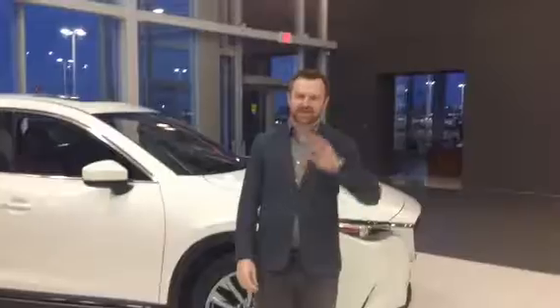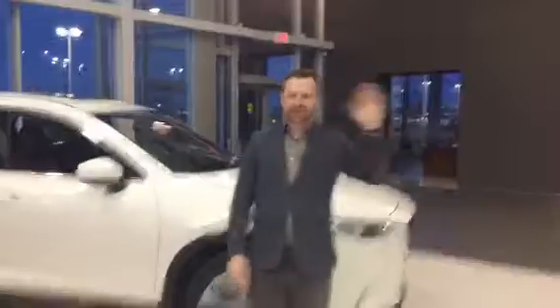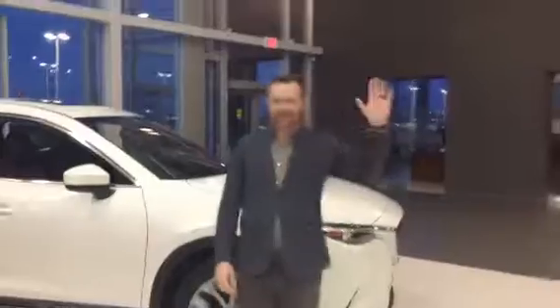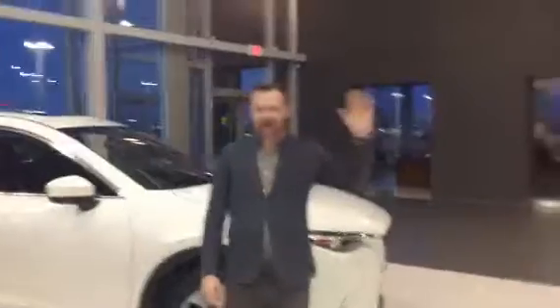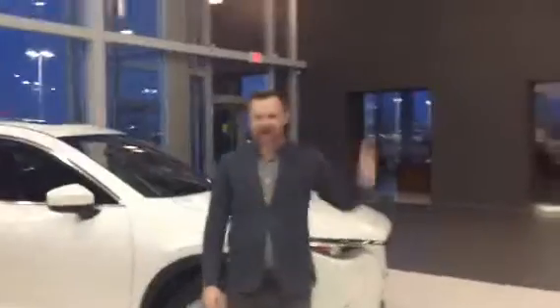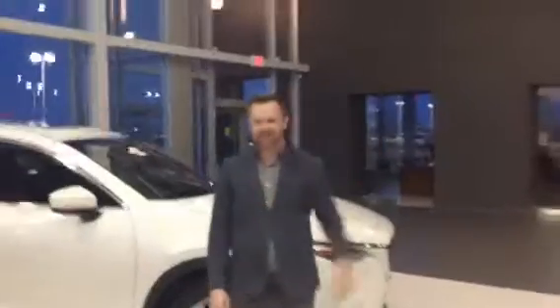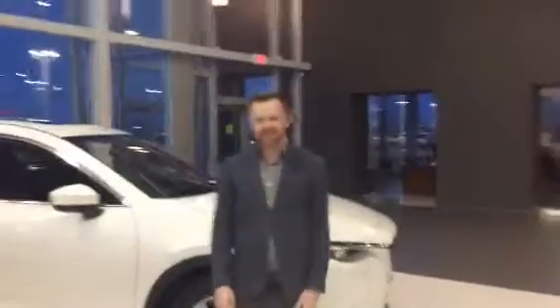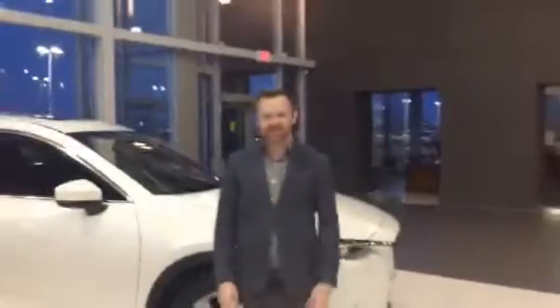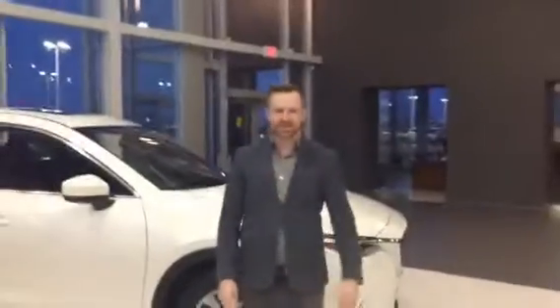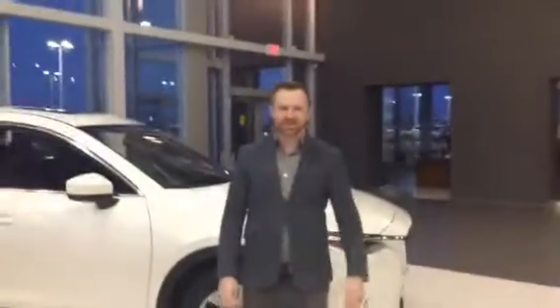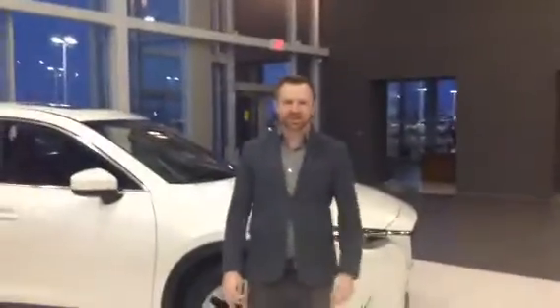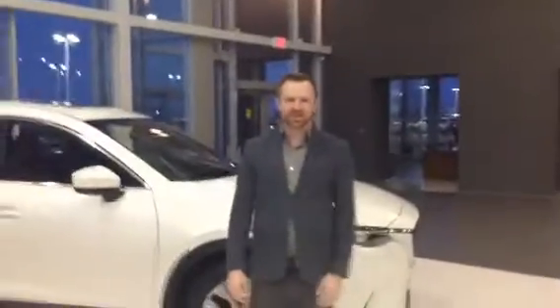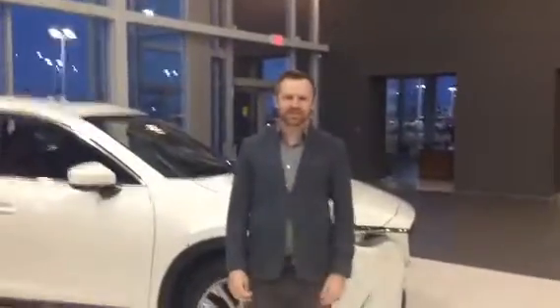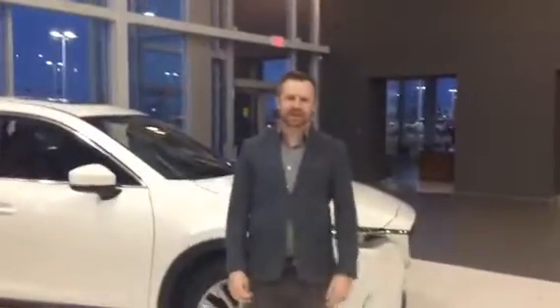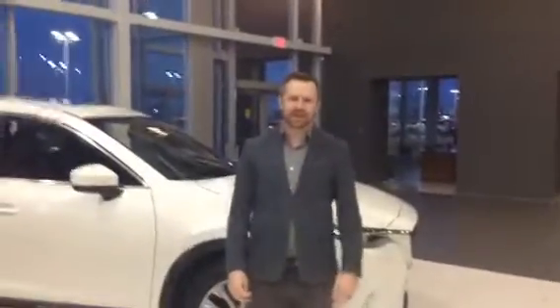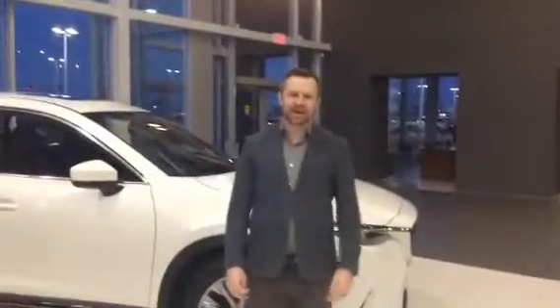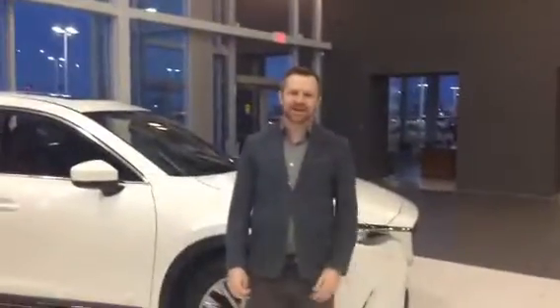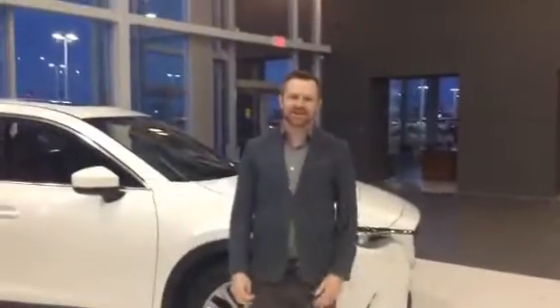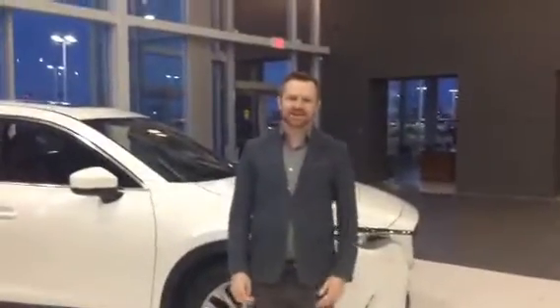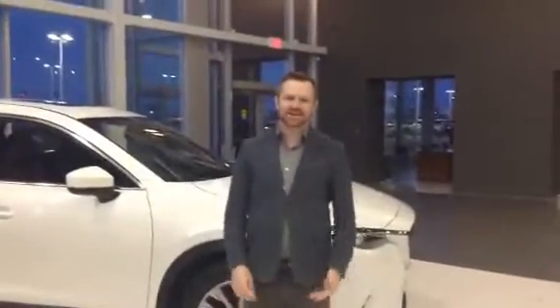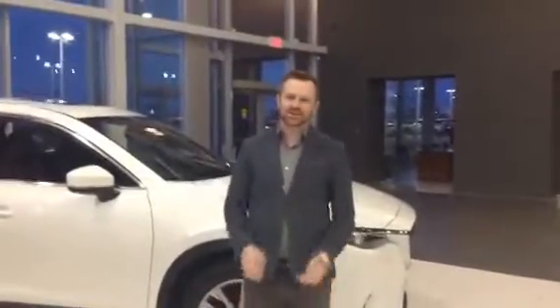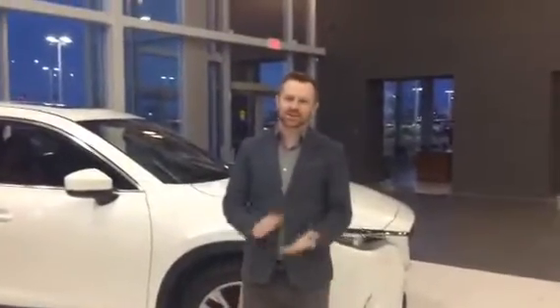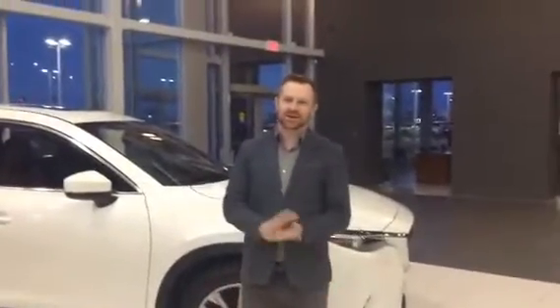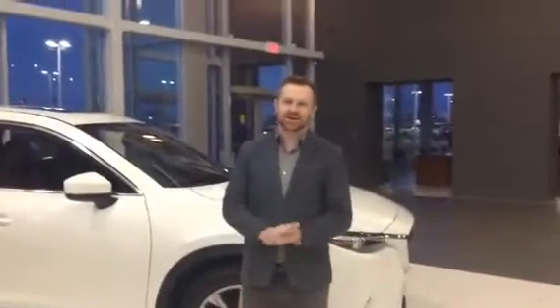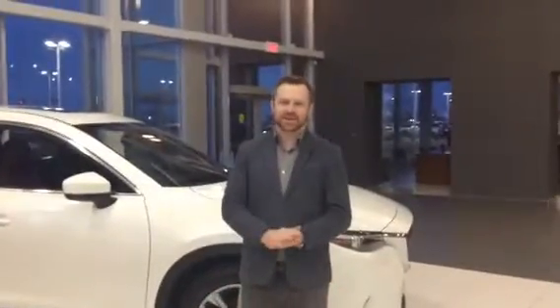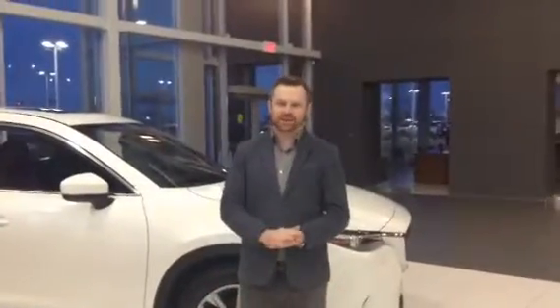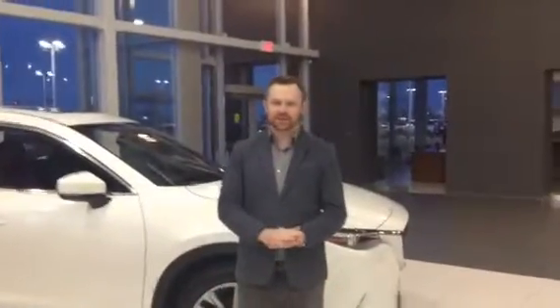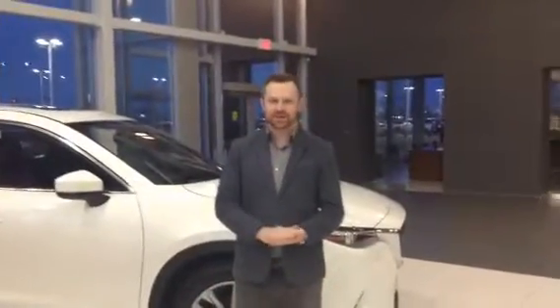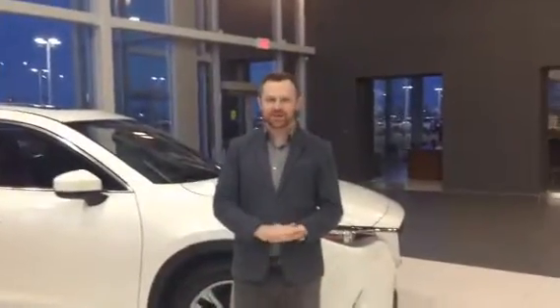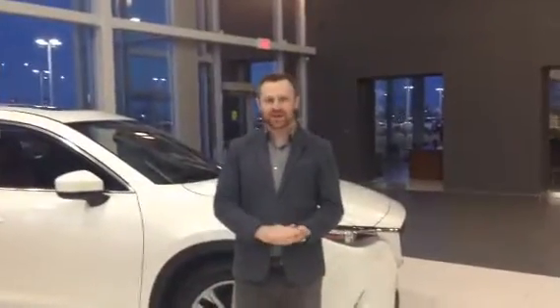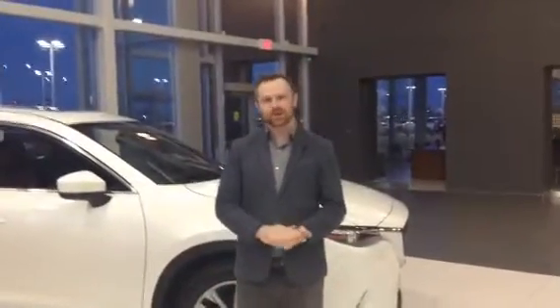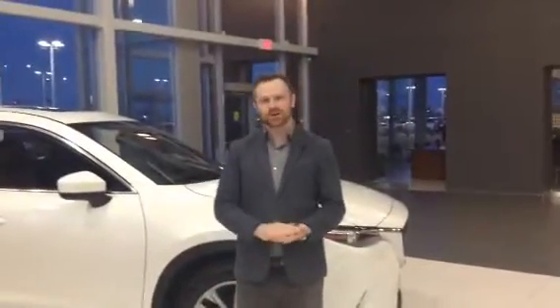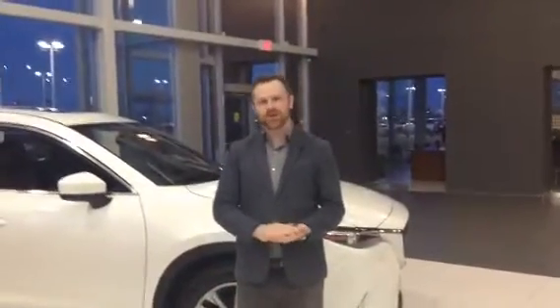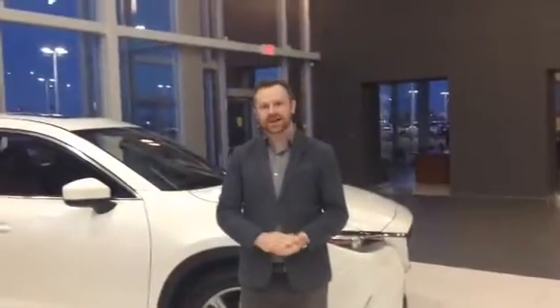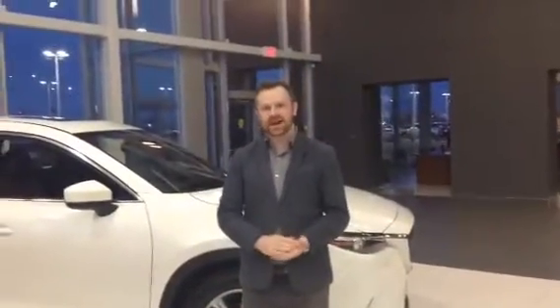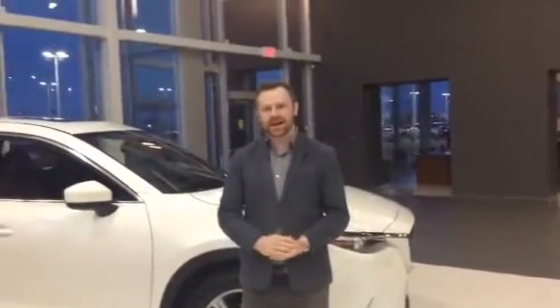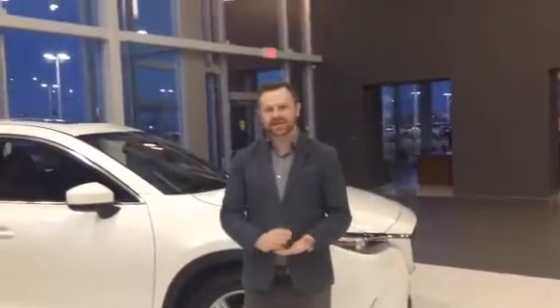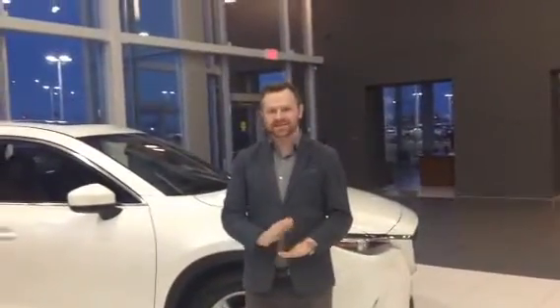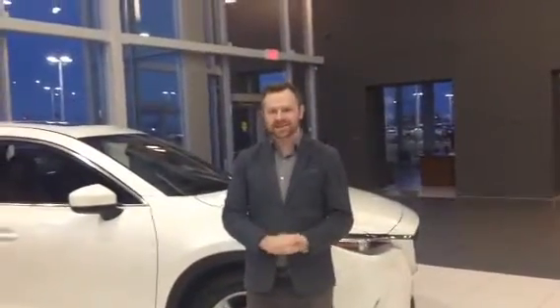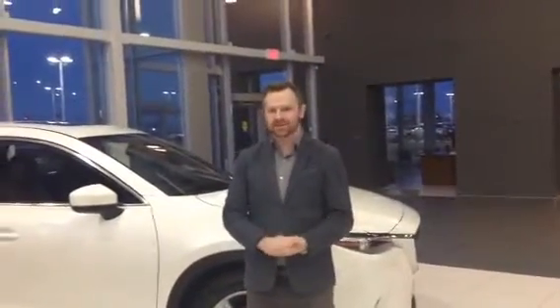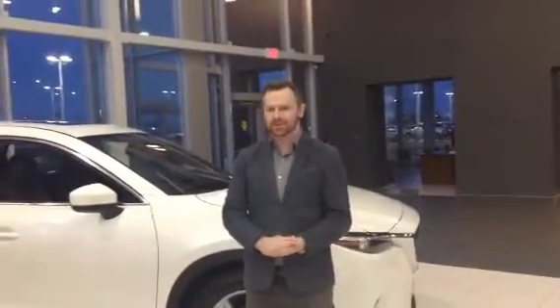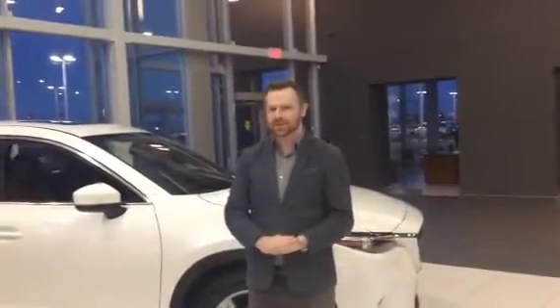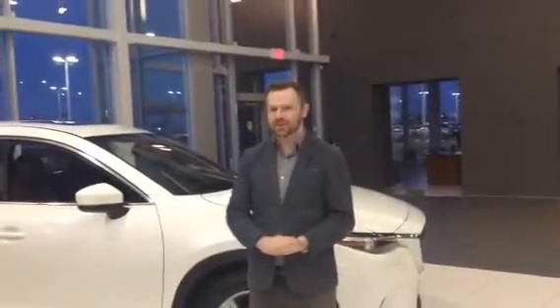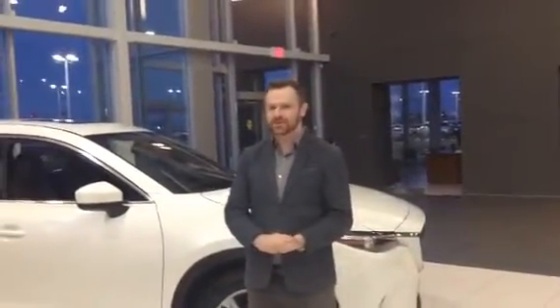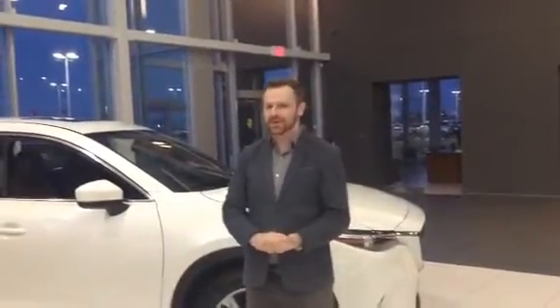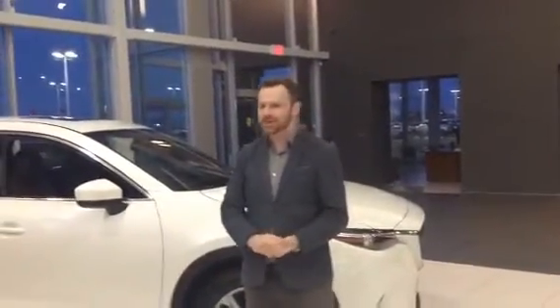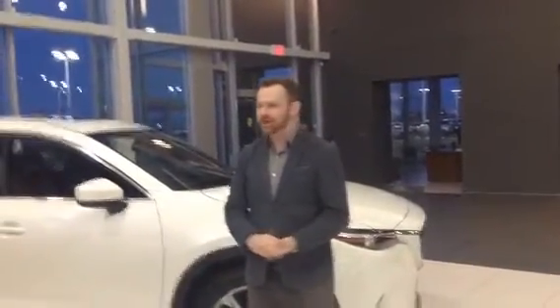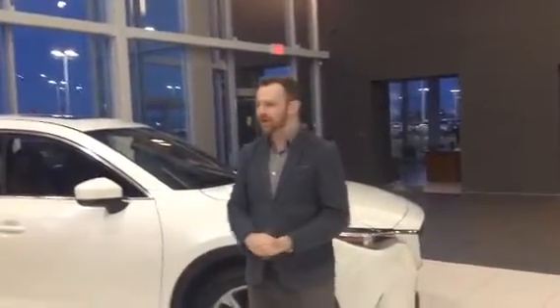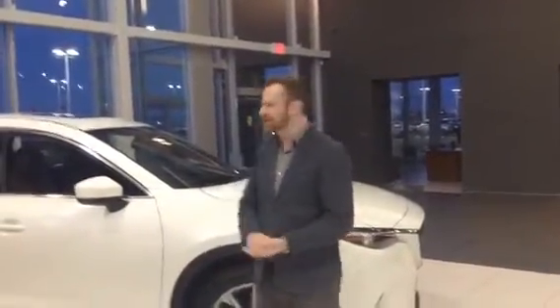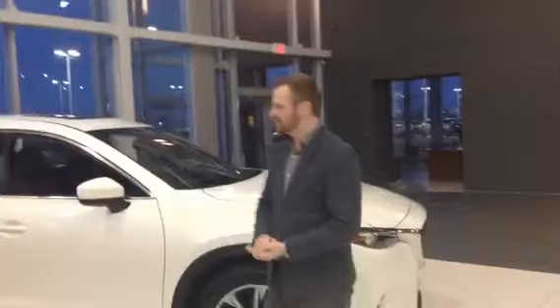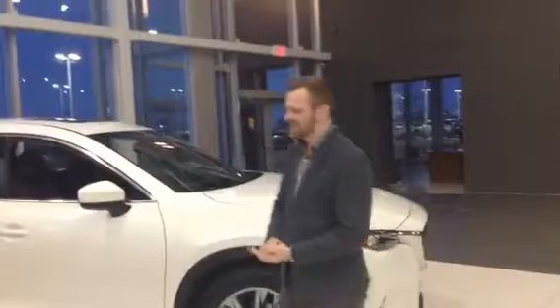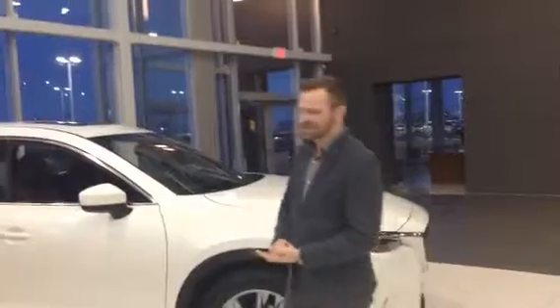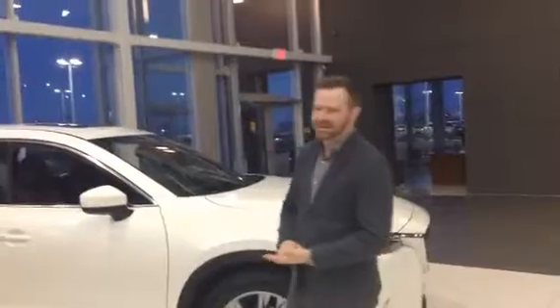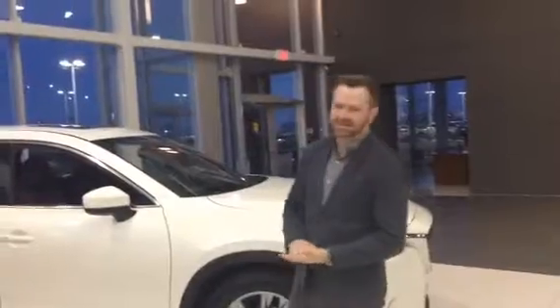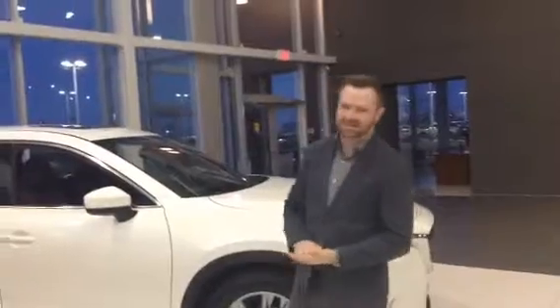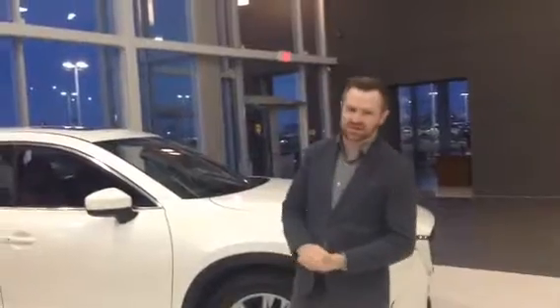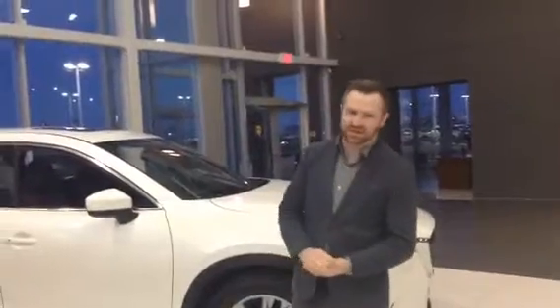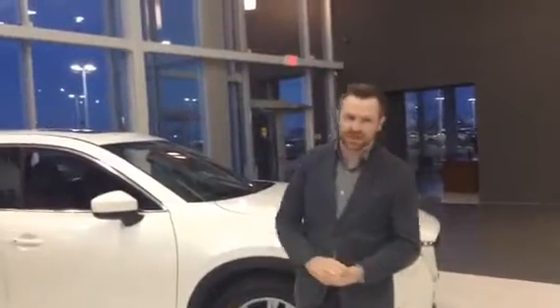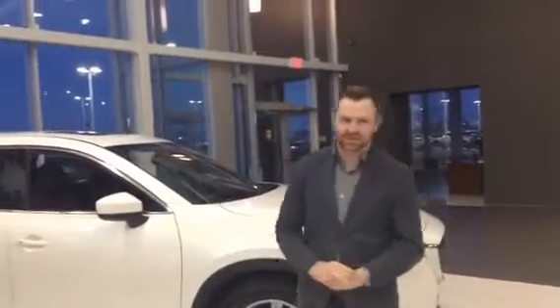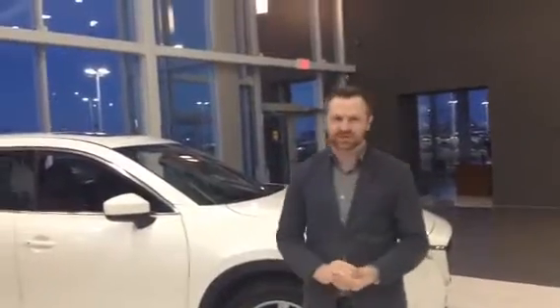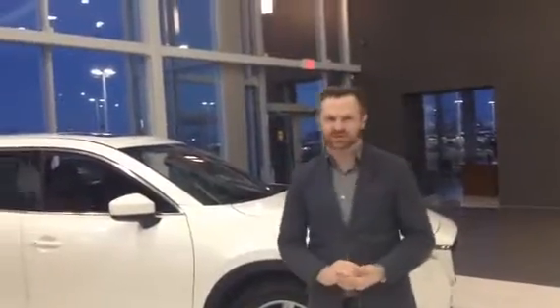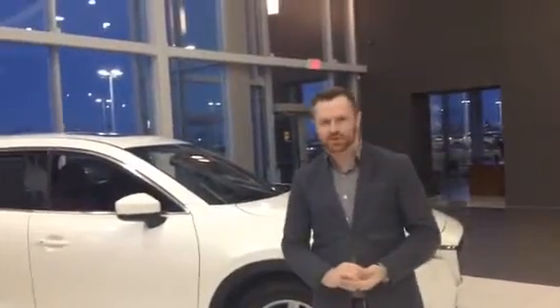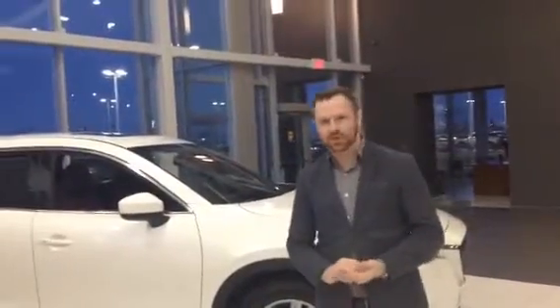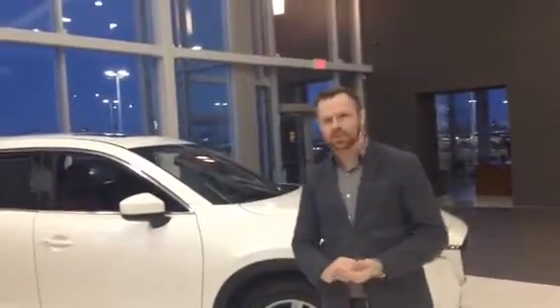Hi Christina, Sean here from LA Mazda. Just wanted to thank you for your inquiry and give you a quick video of the CX-9 Signature we have in the showroom.